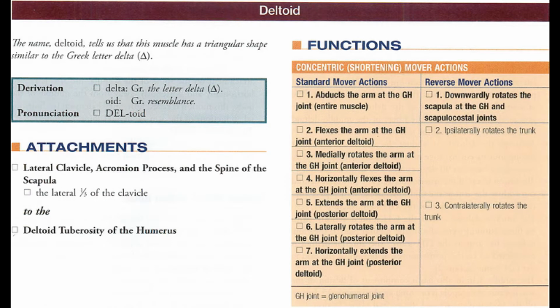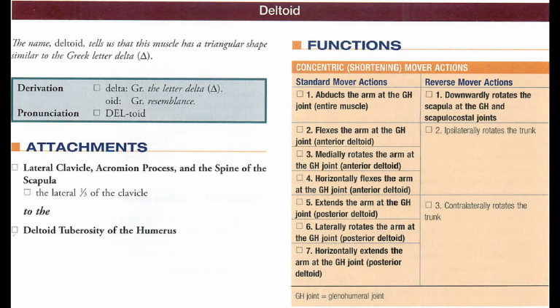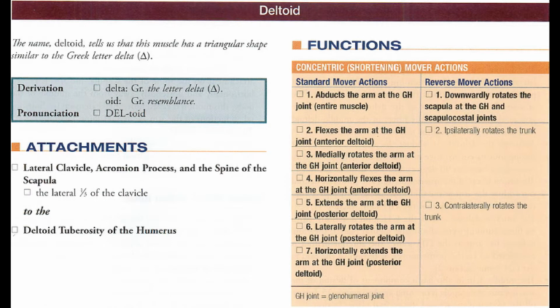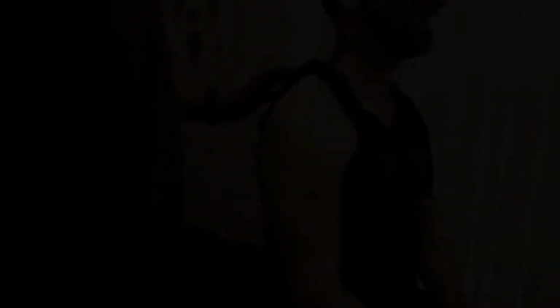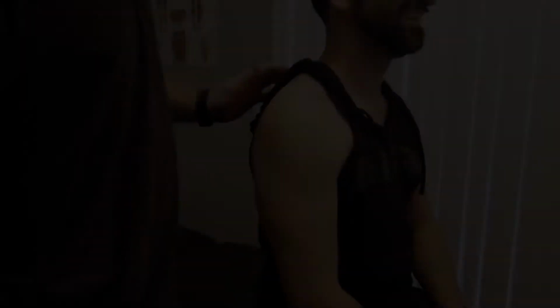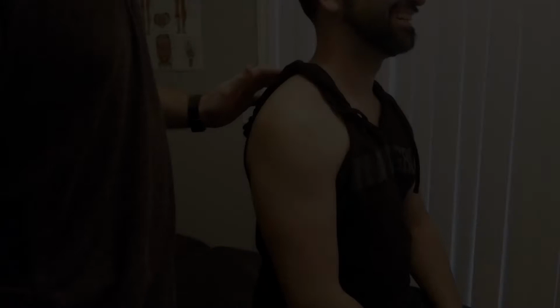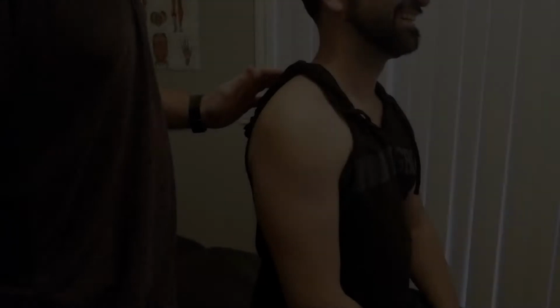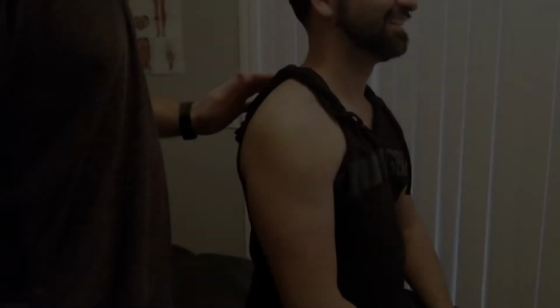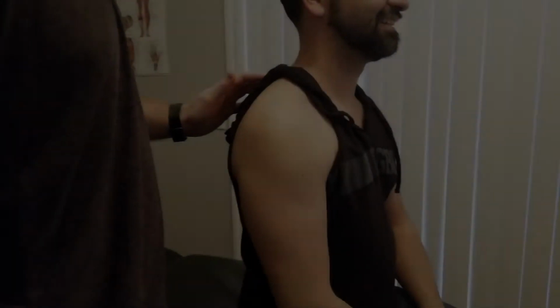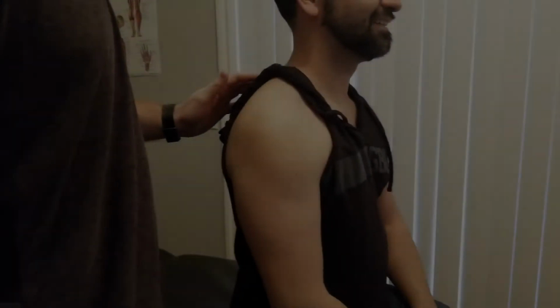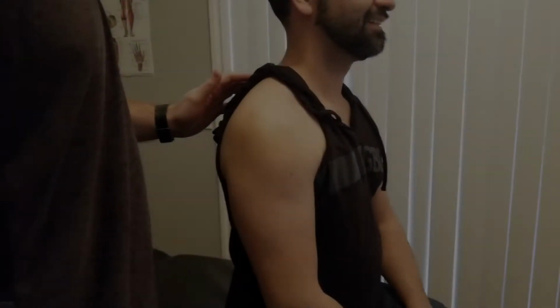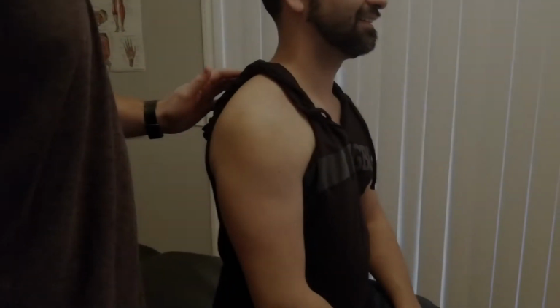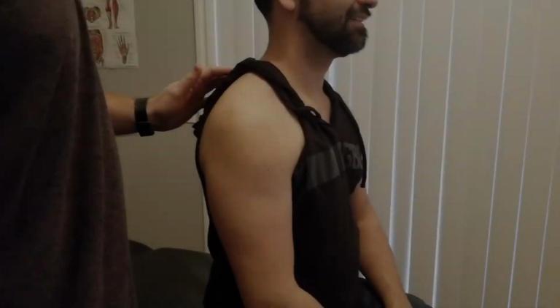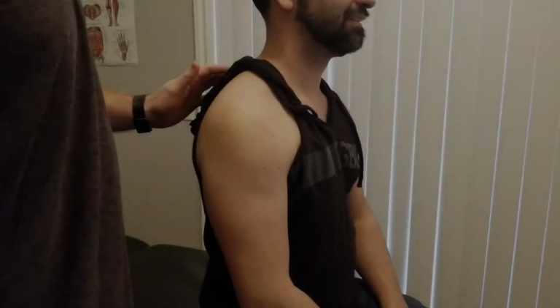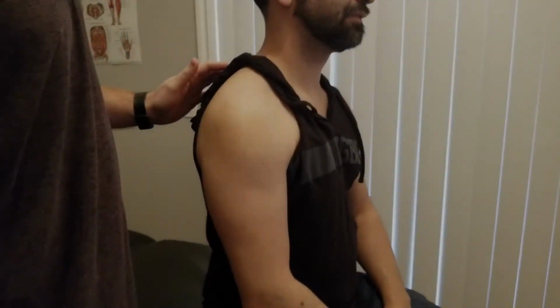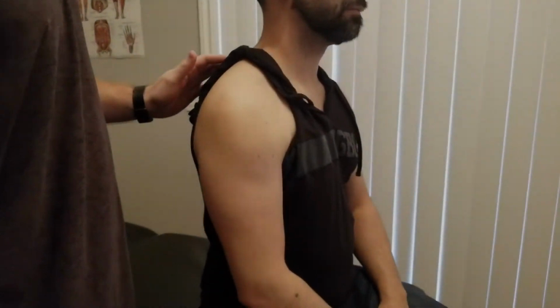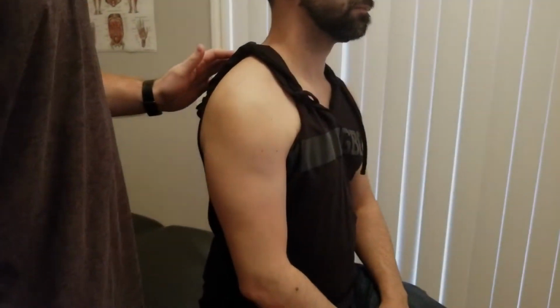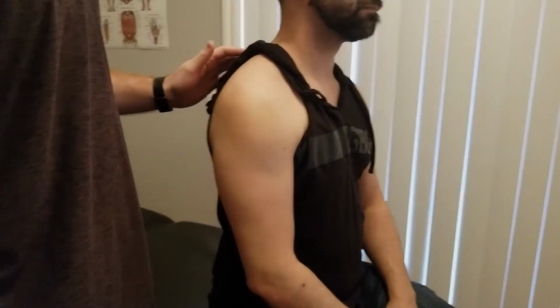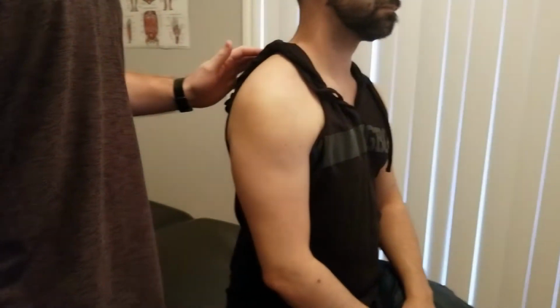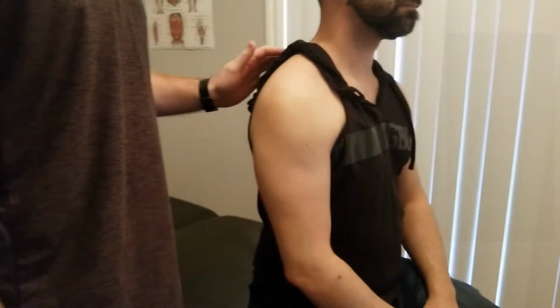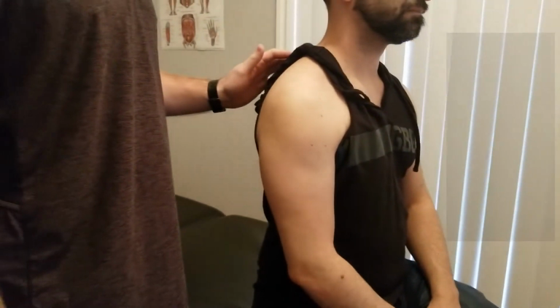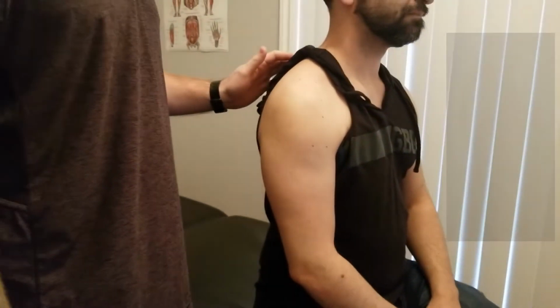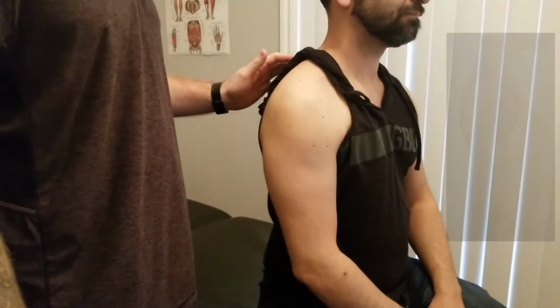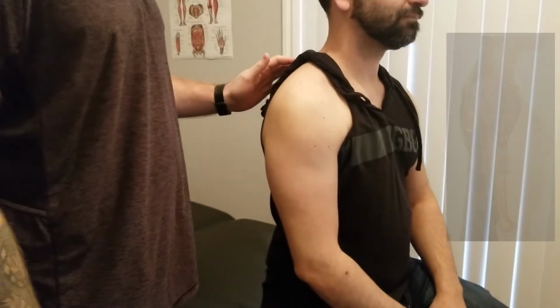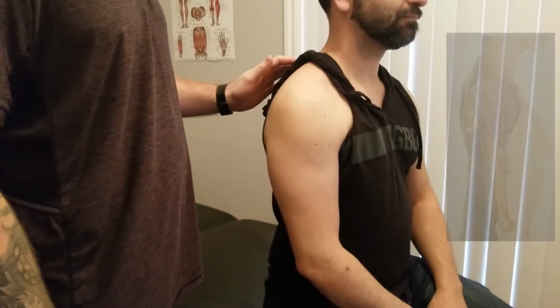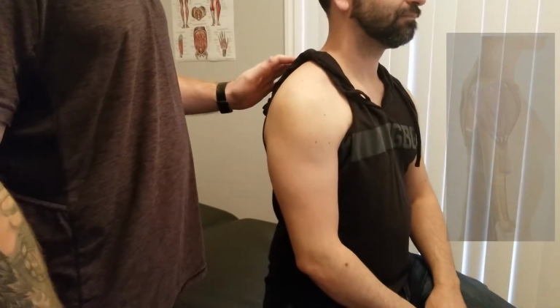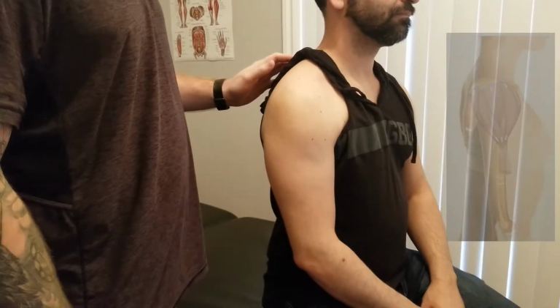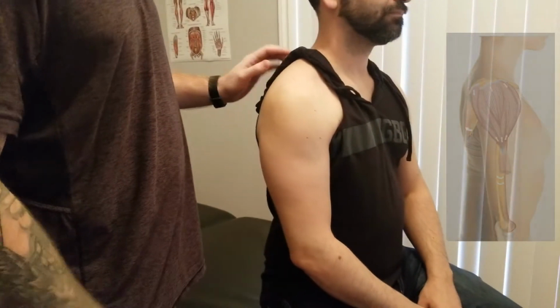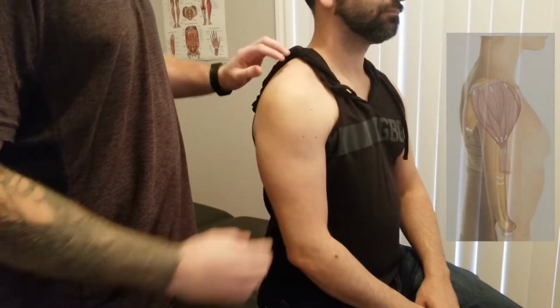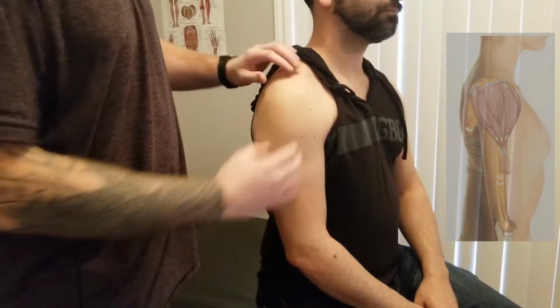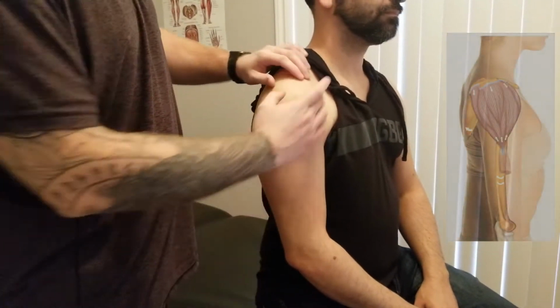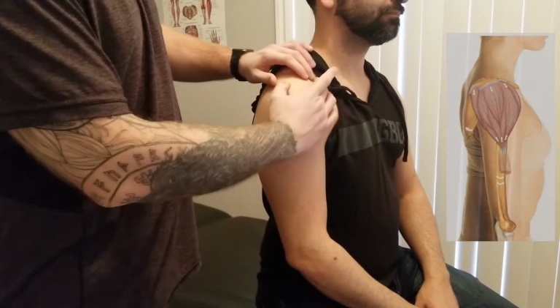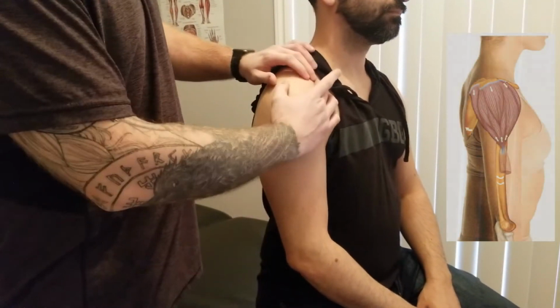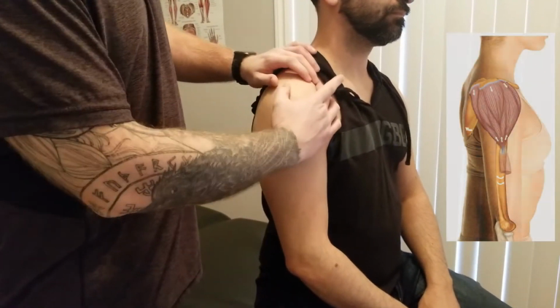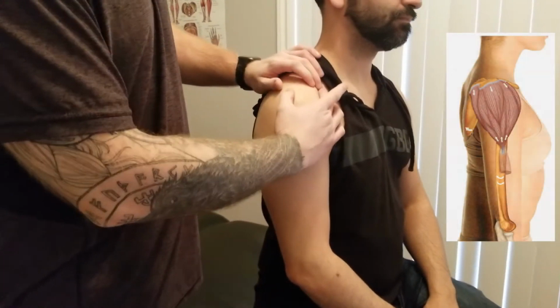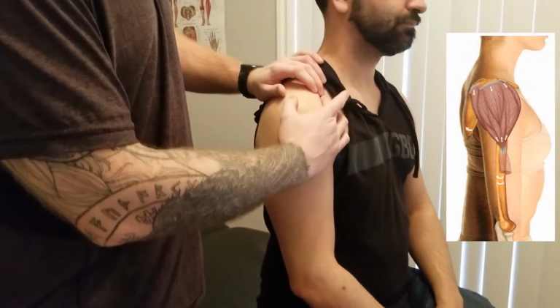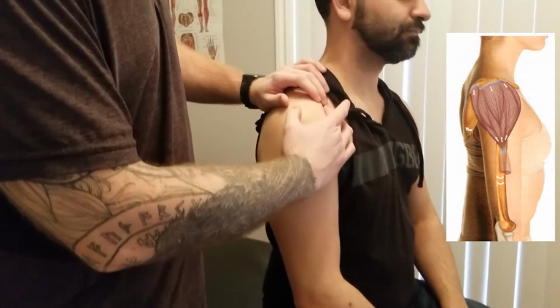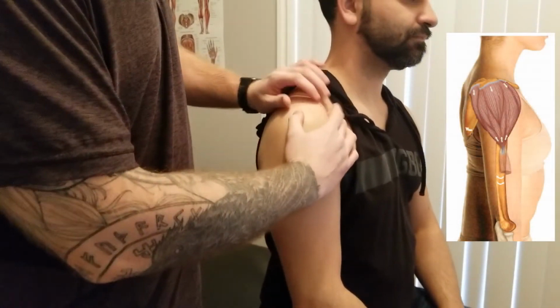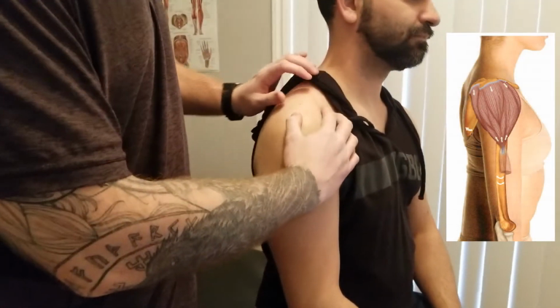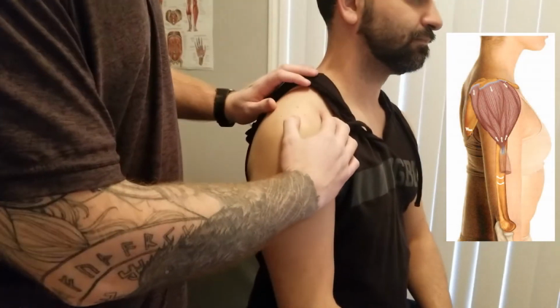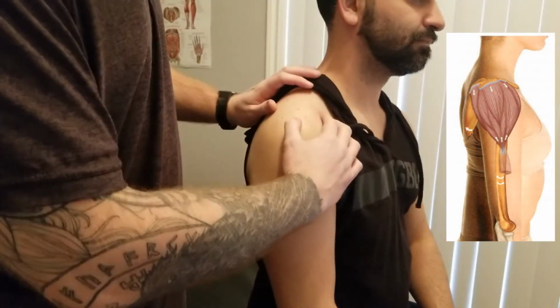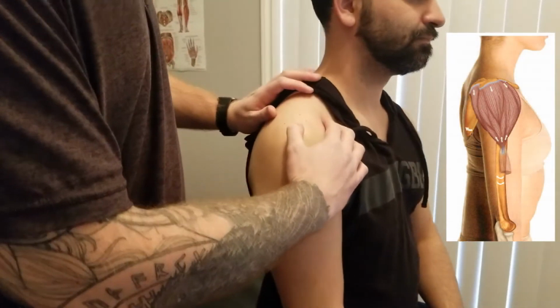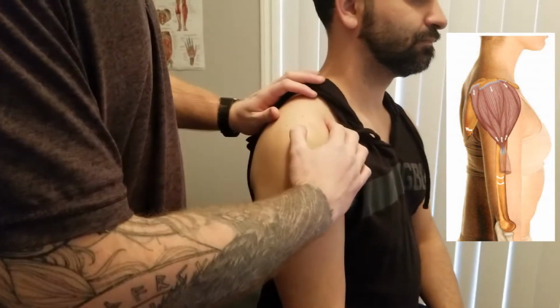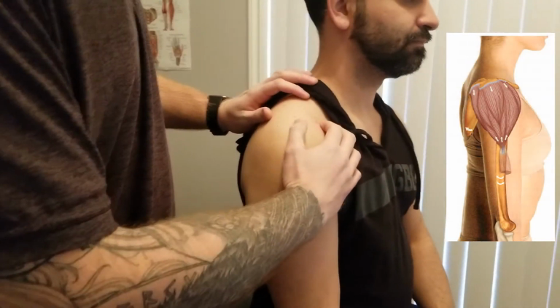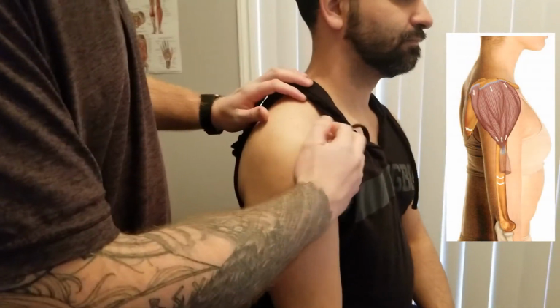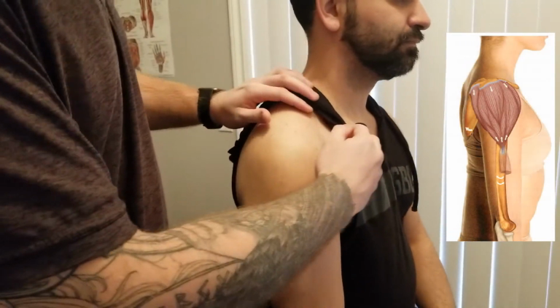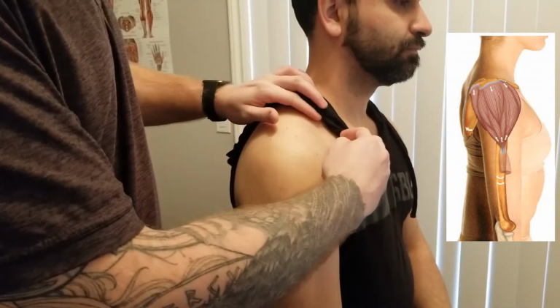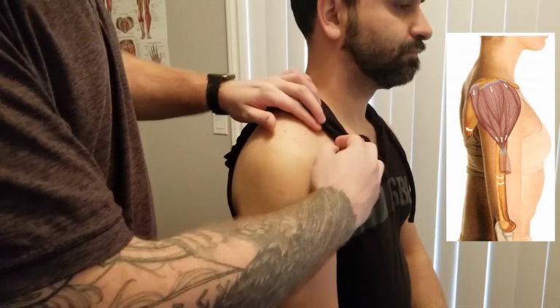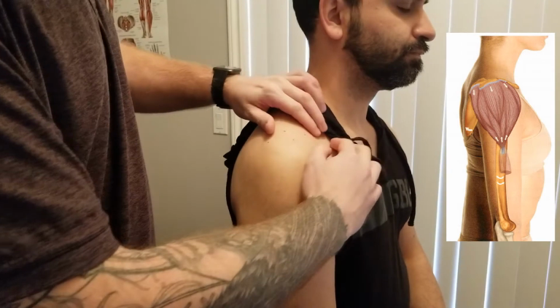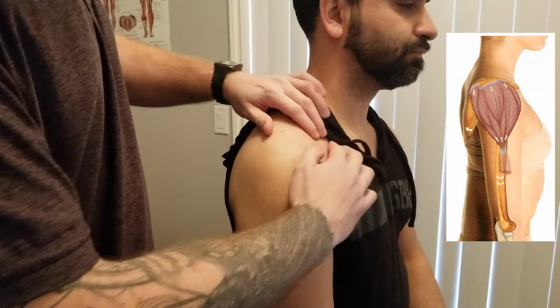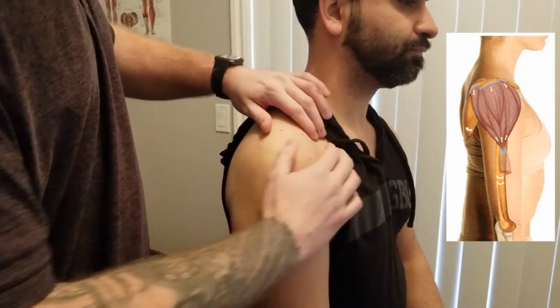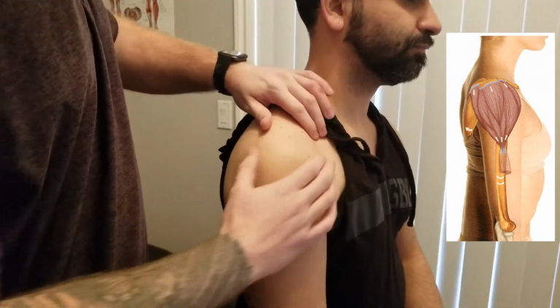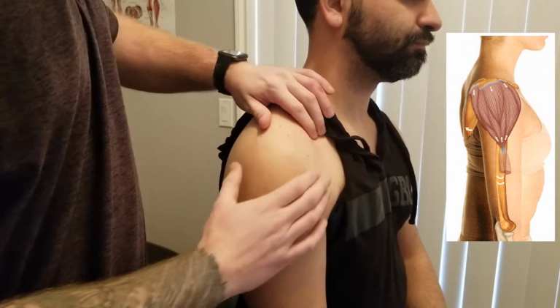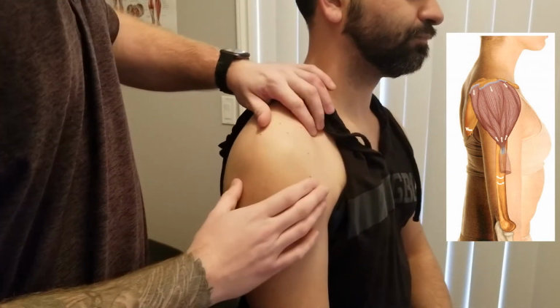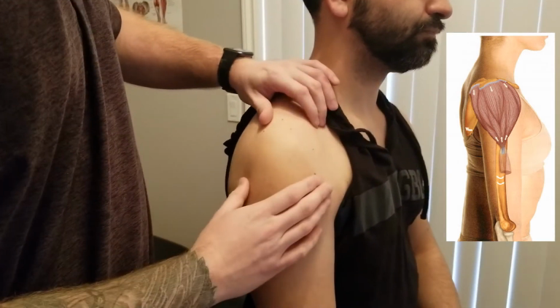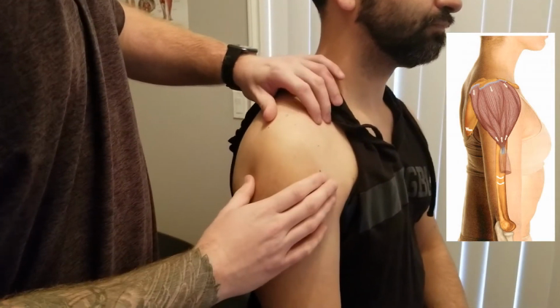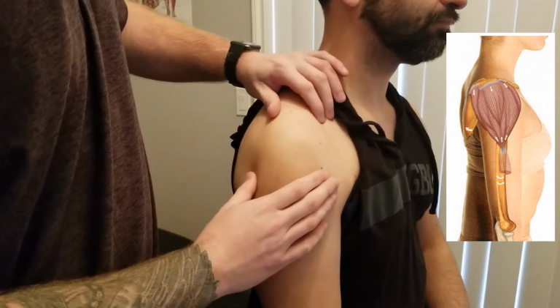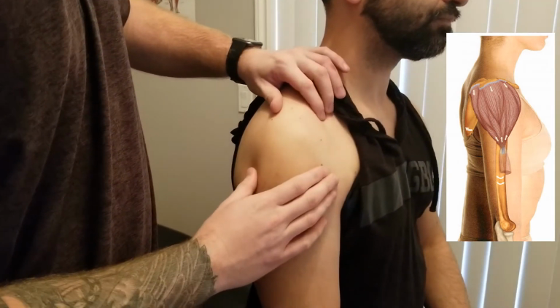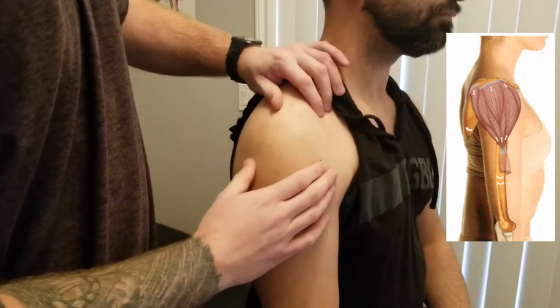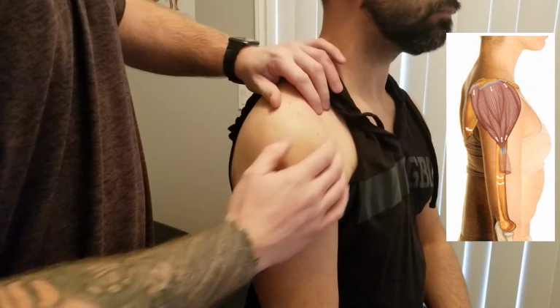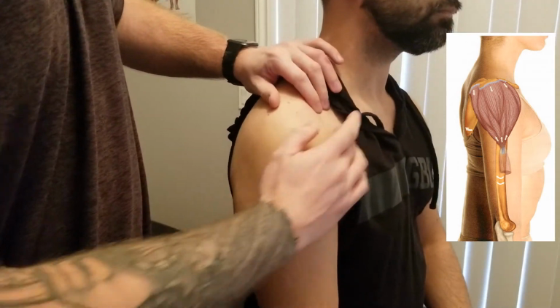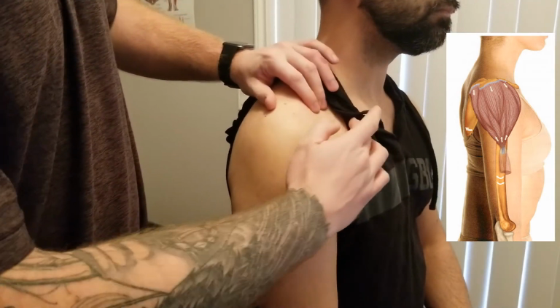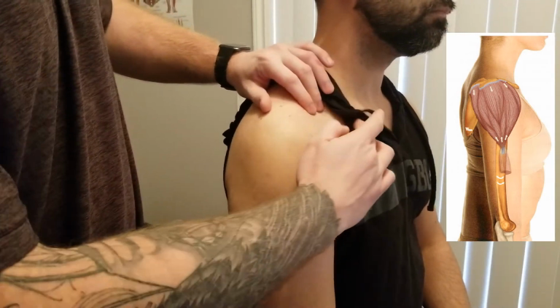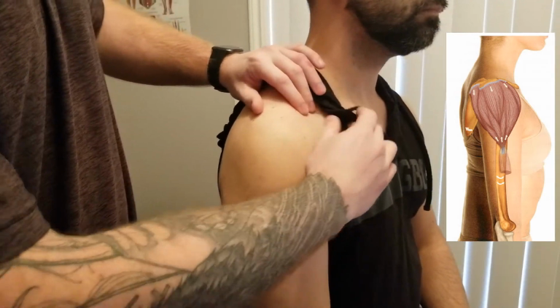We're going to start by palpating the deltoid muscle. The first thing we're going to do is line out the origins of deltoid.